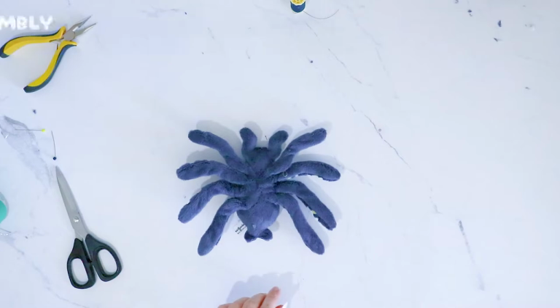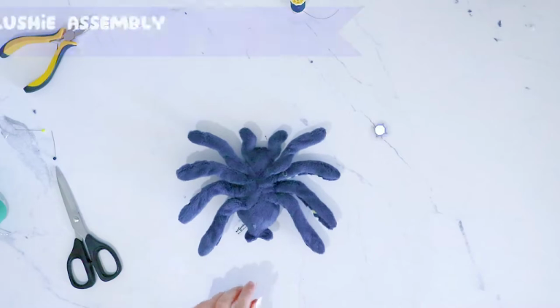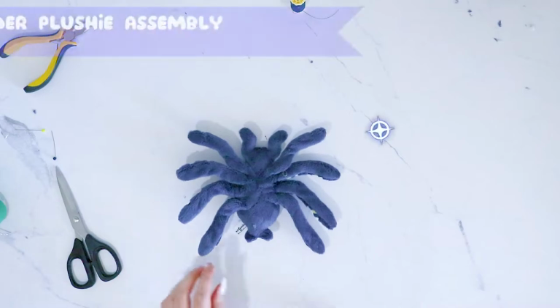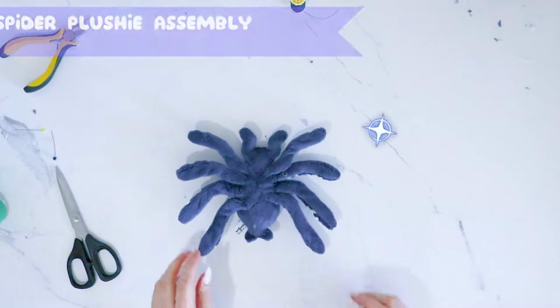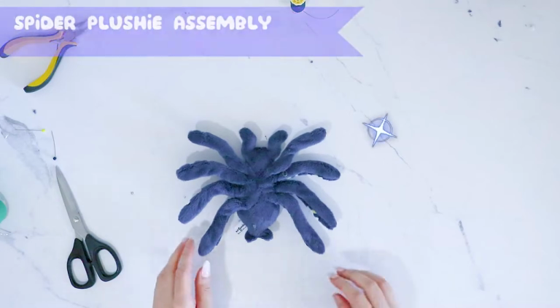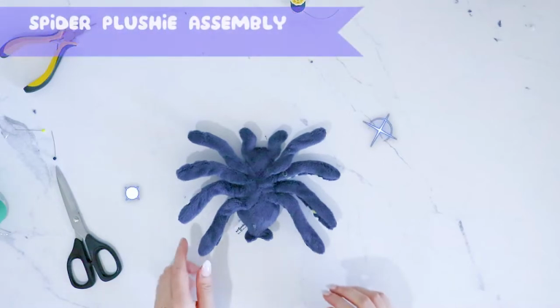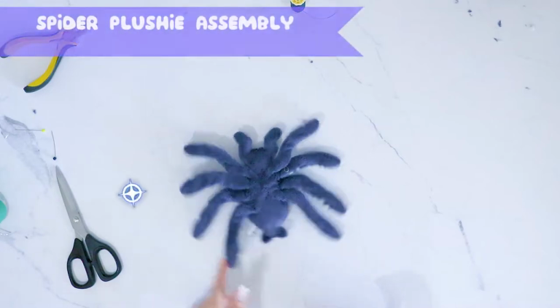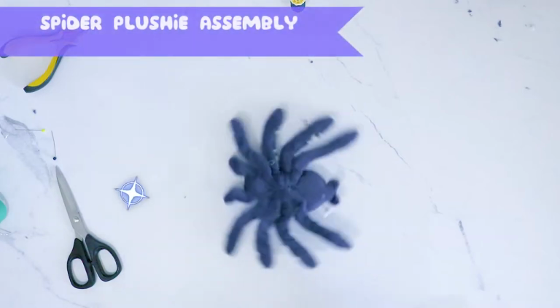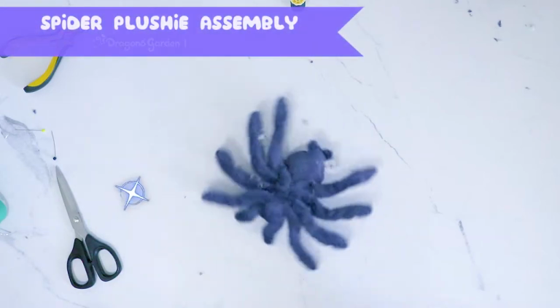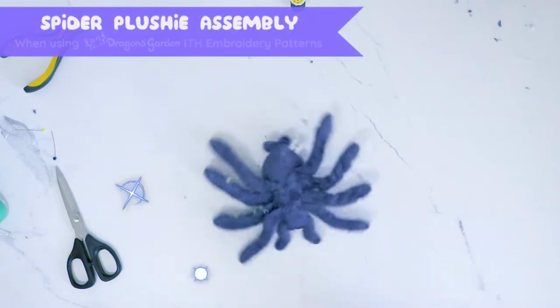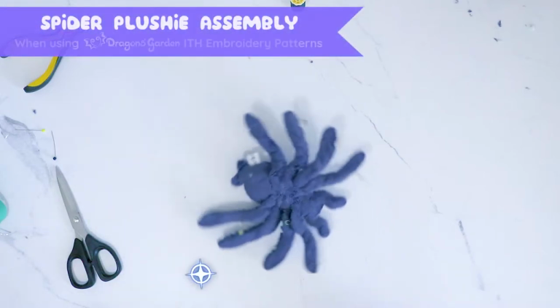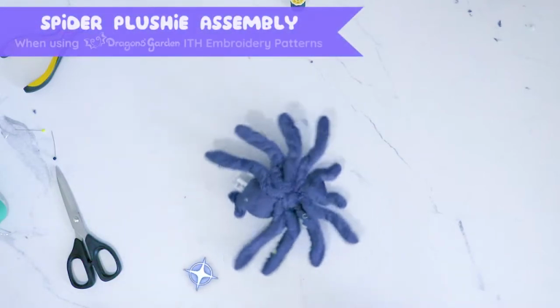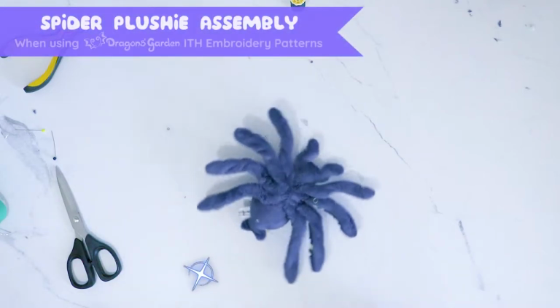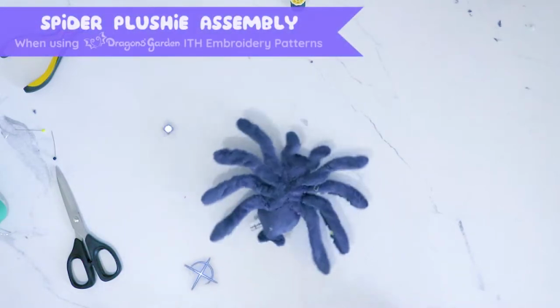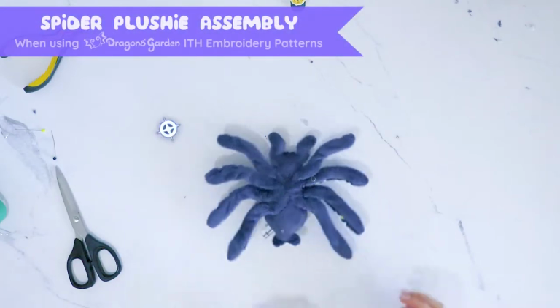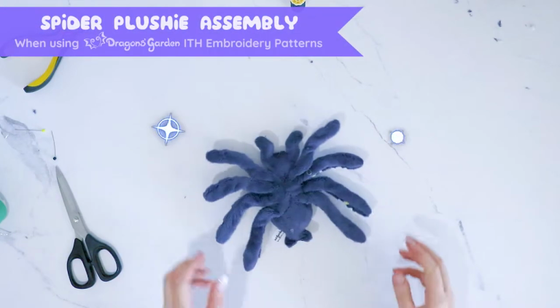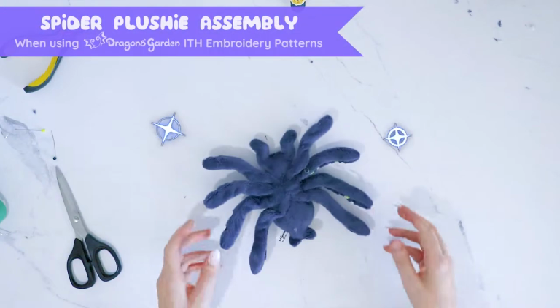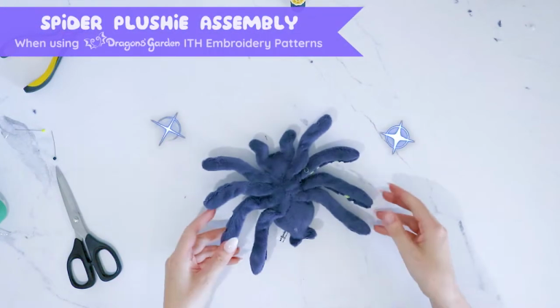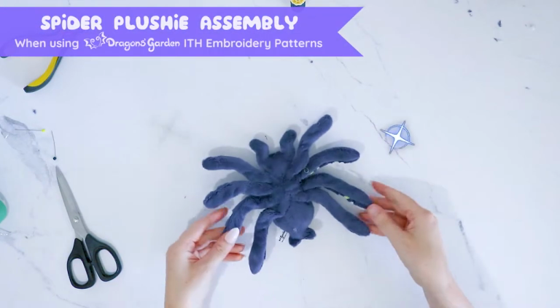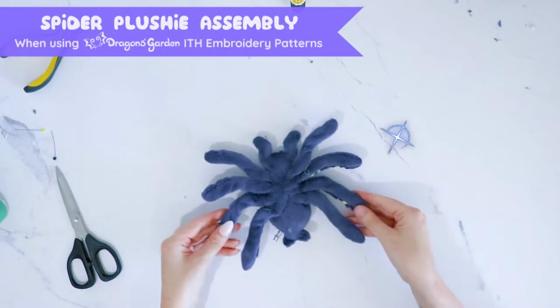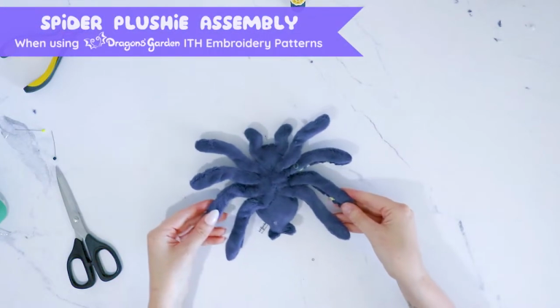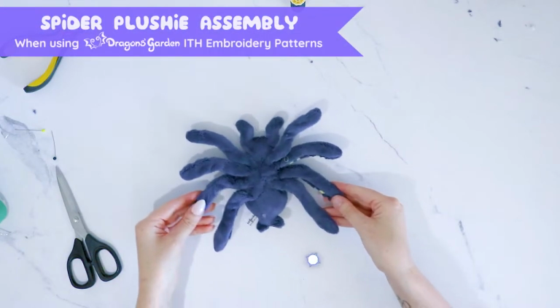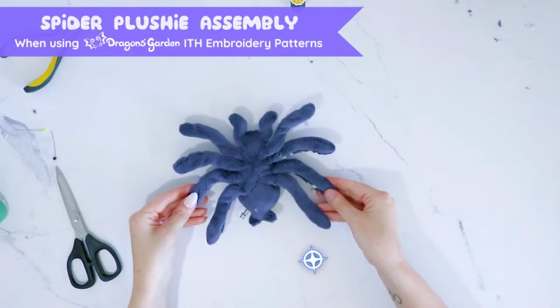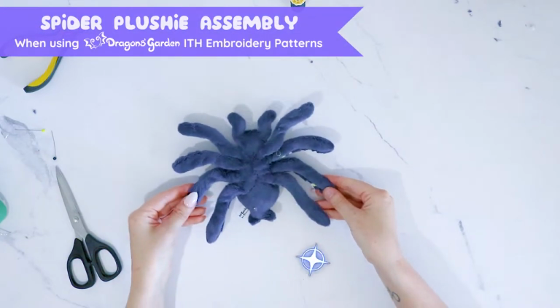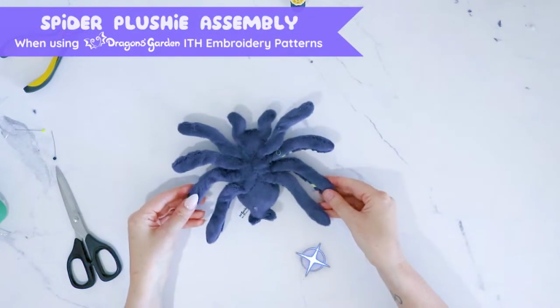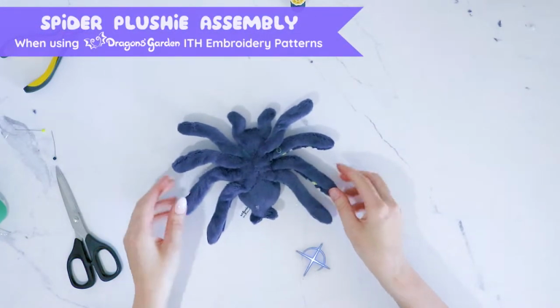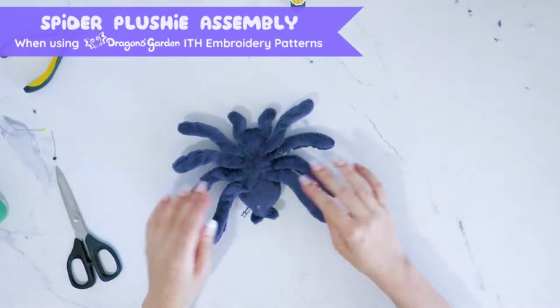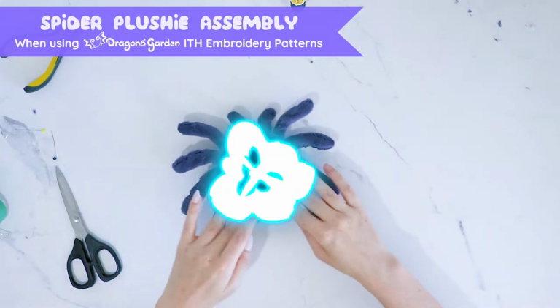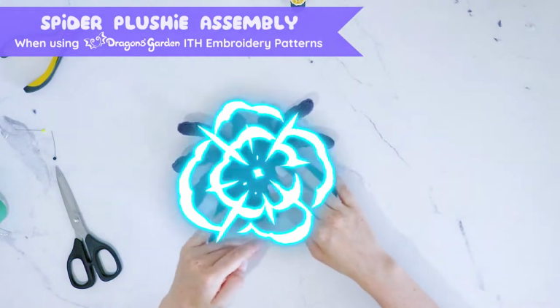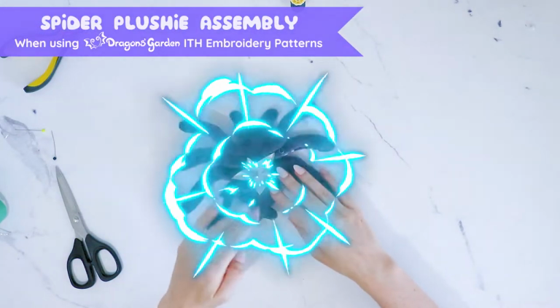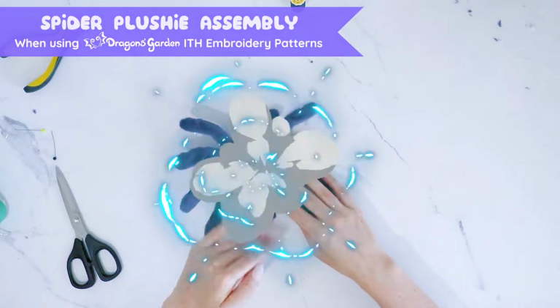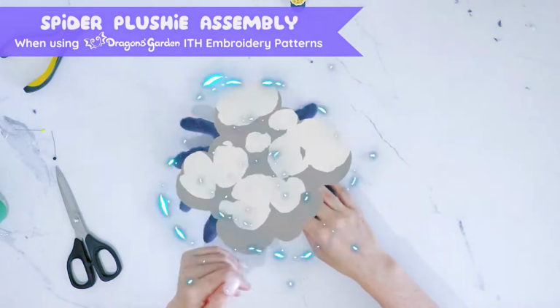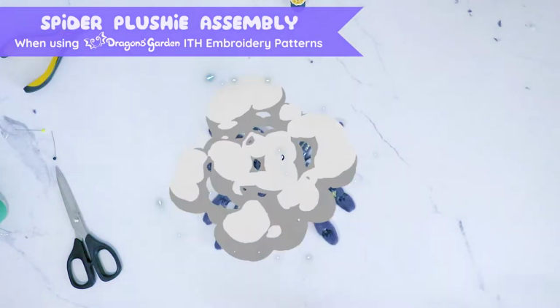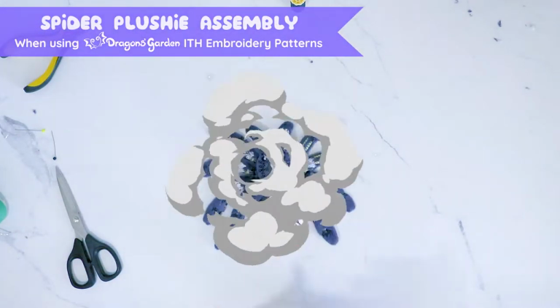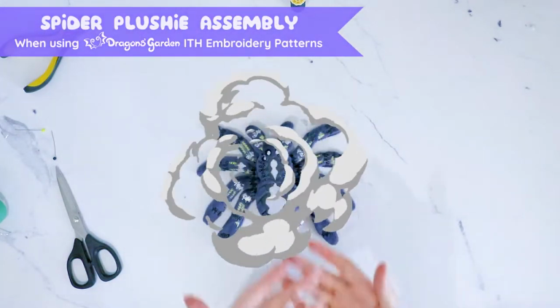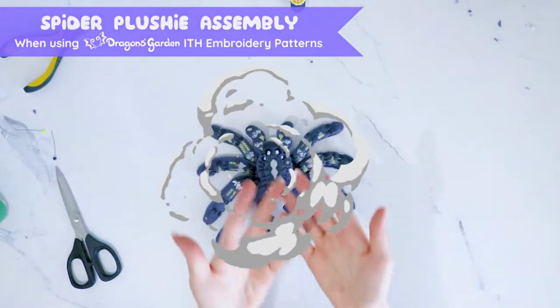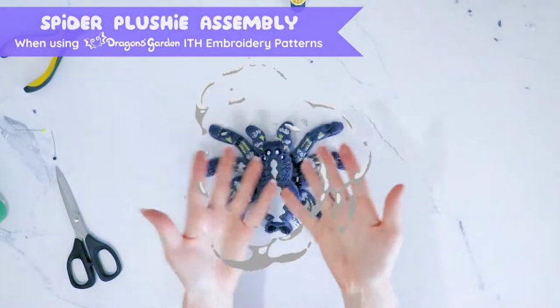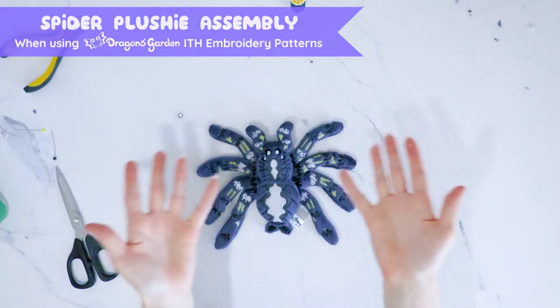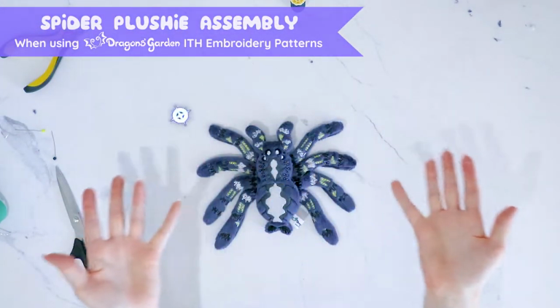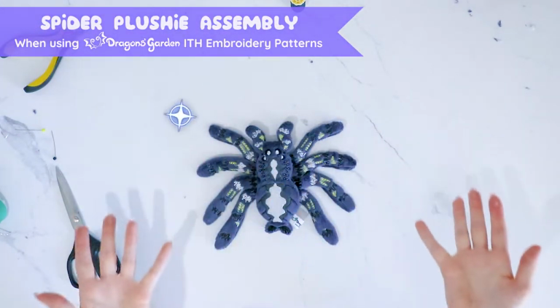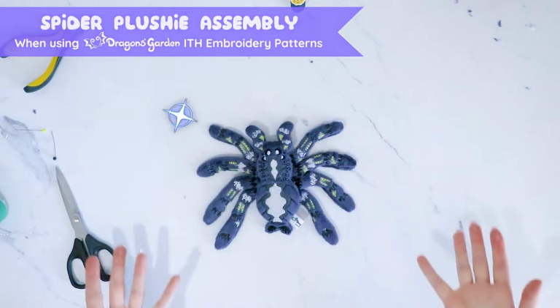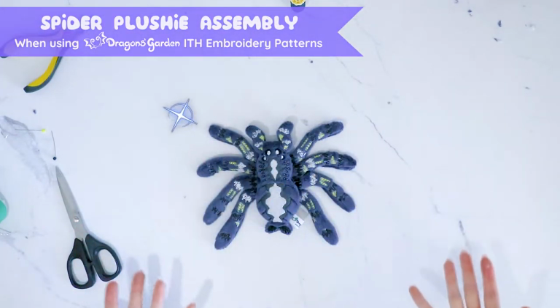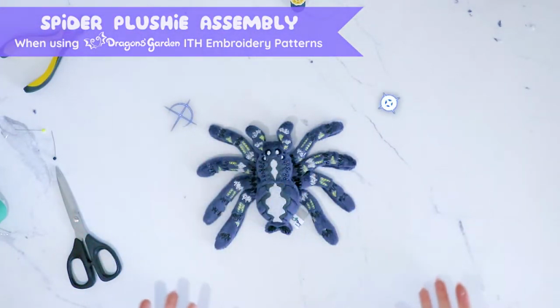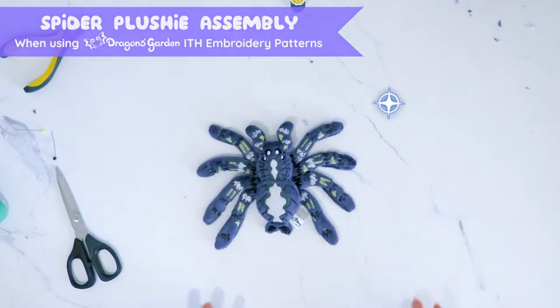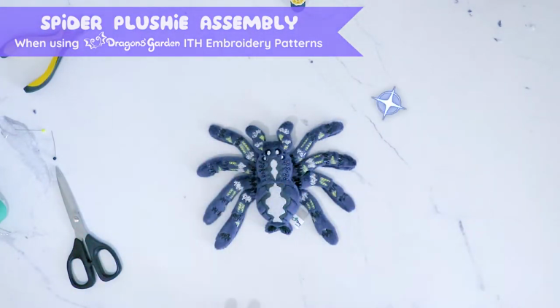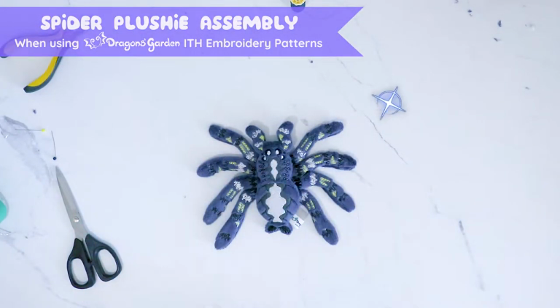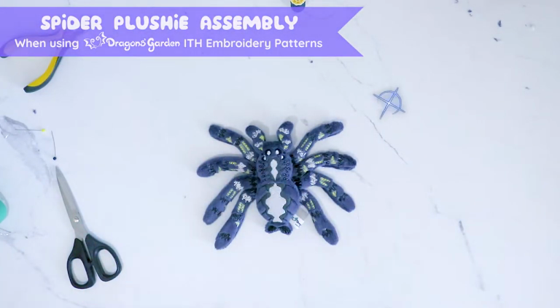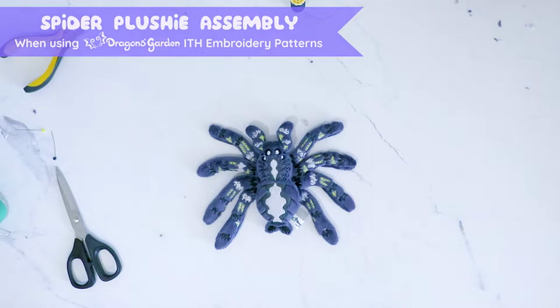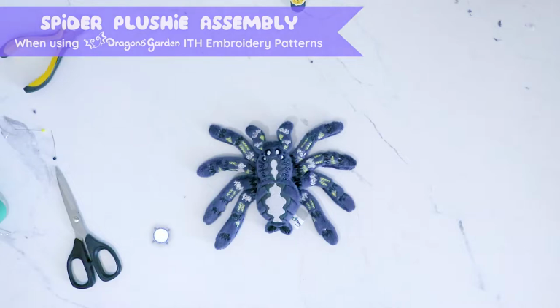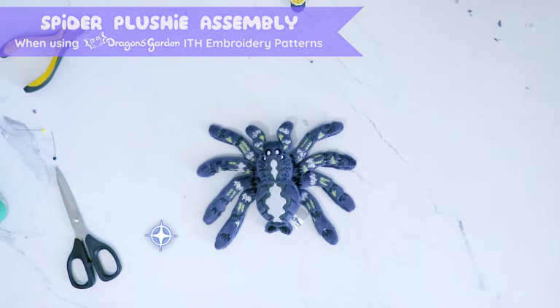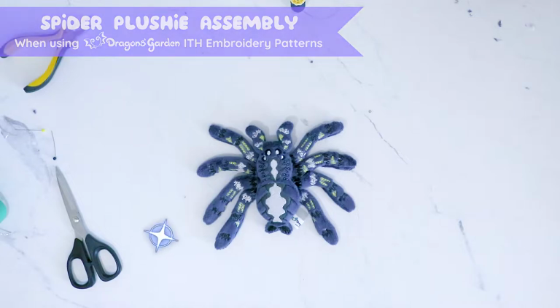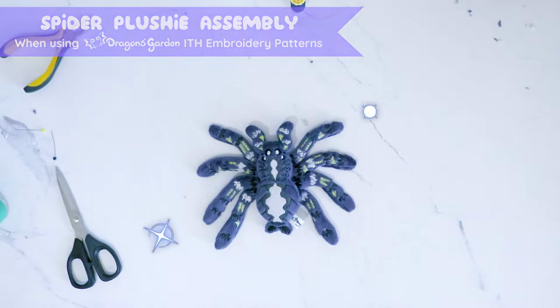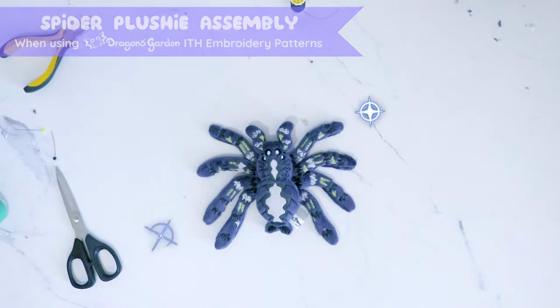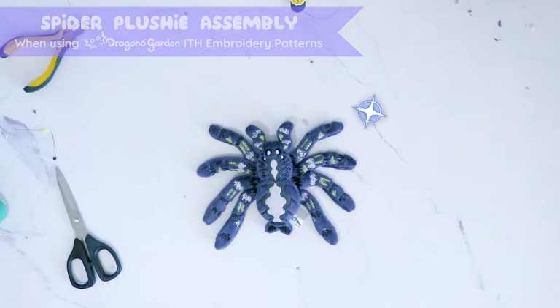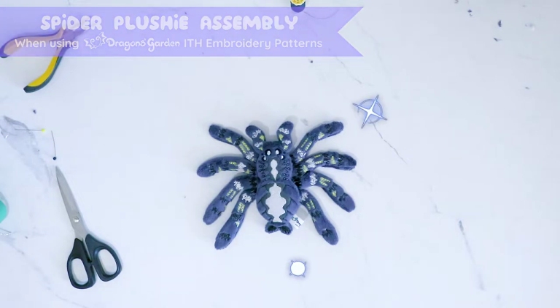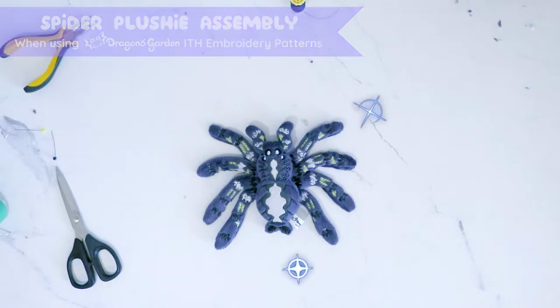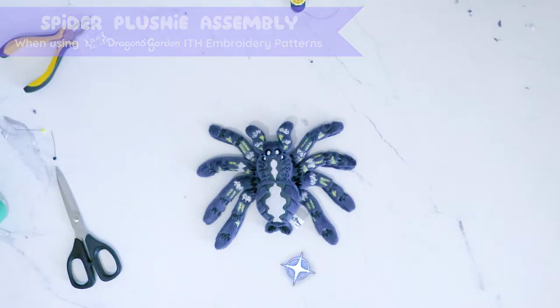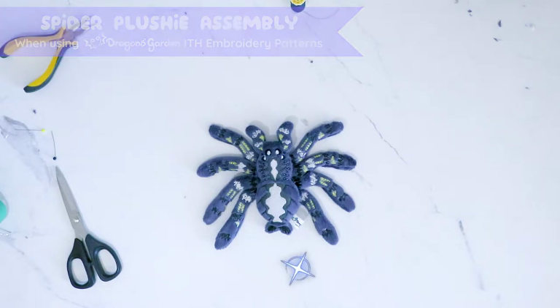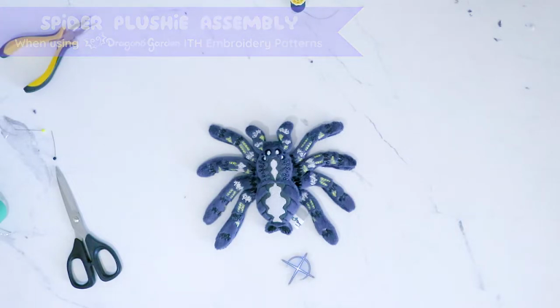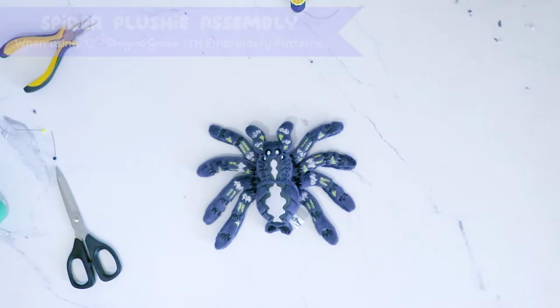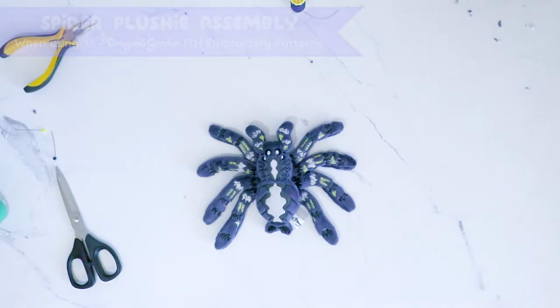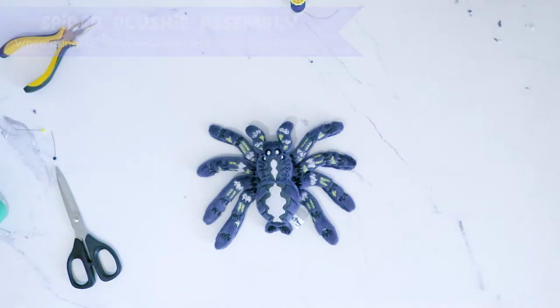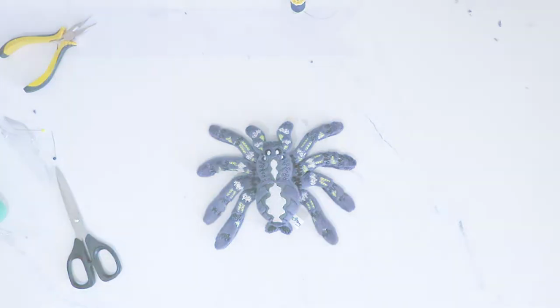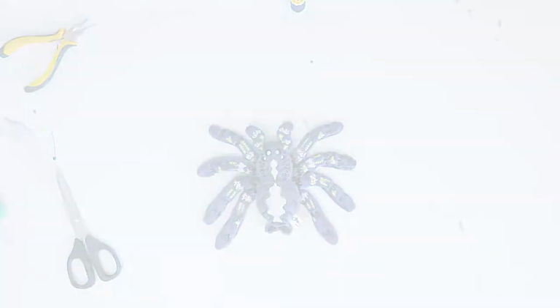Hello! Nina from Dragon's Garden here. Let's assemble a cute tarantula plushie for this spooky season.